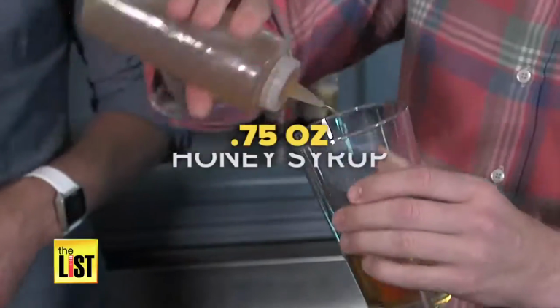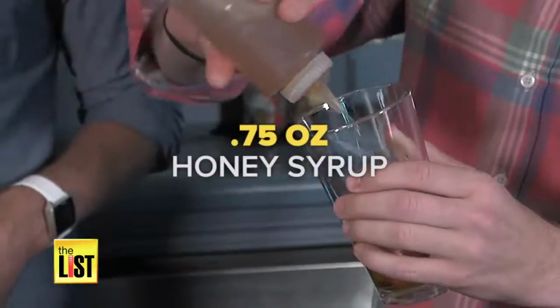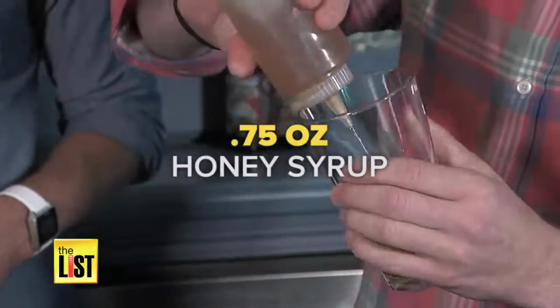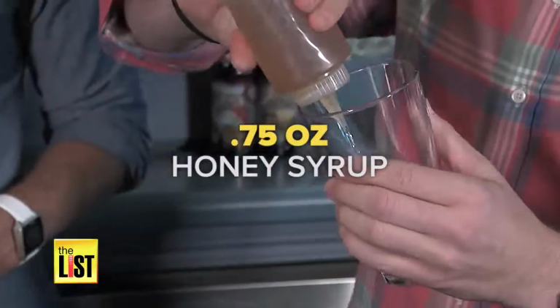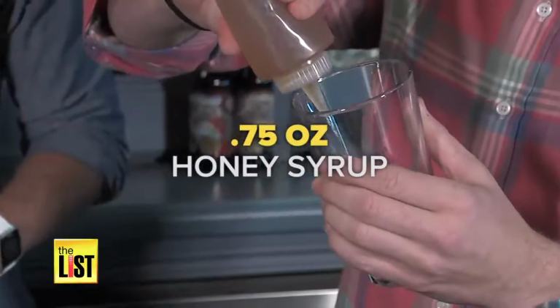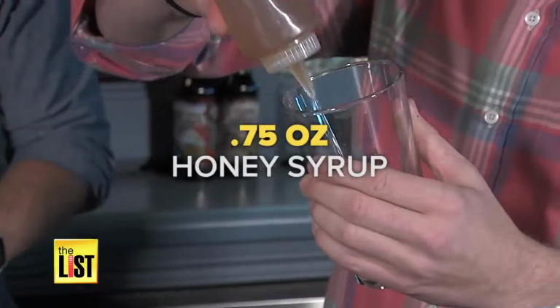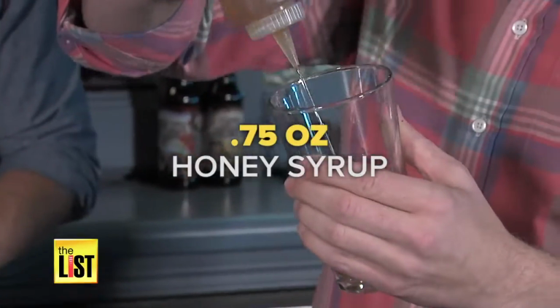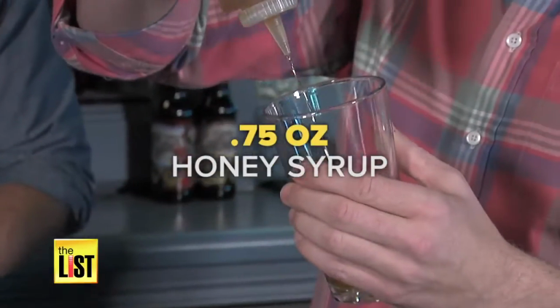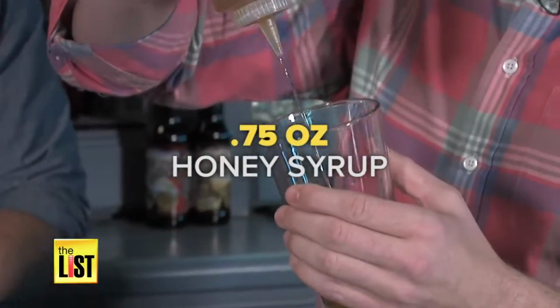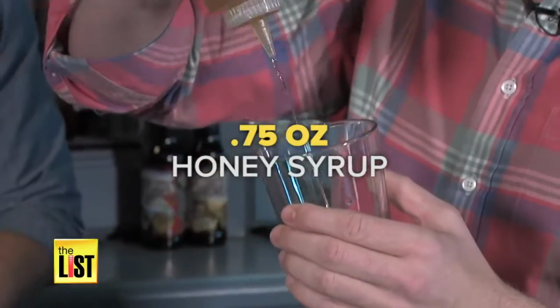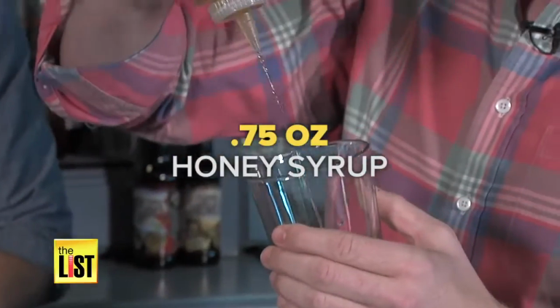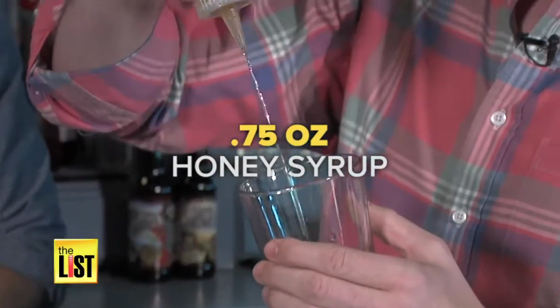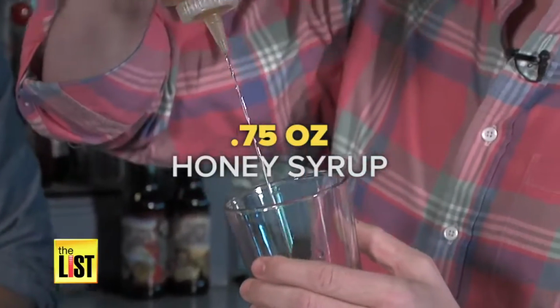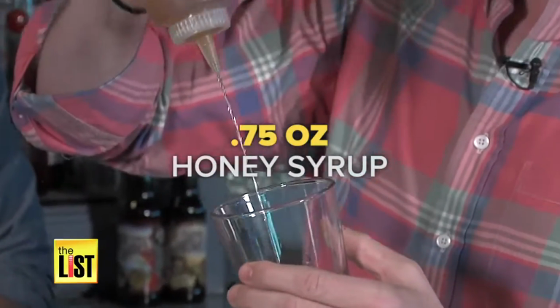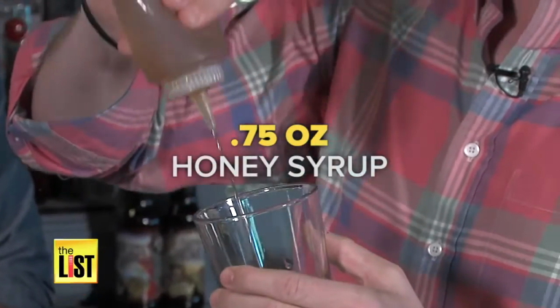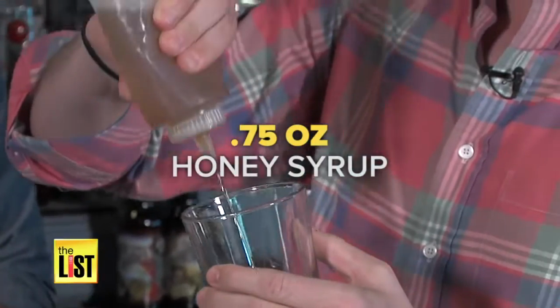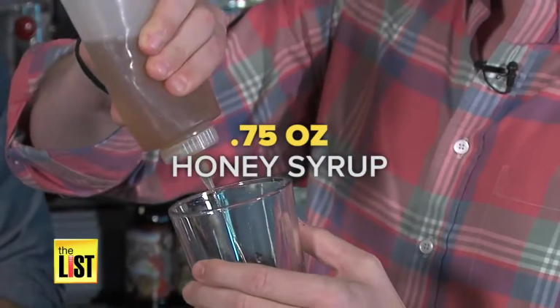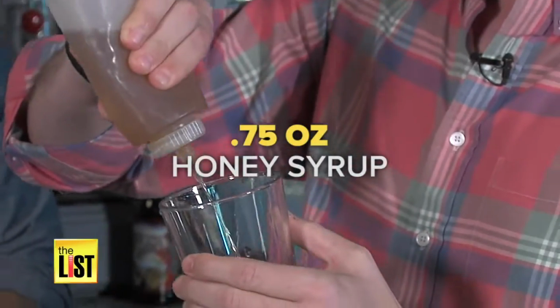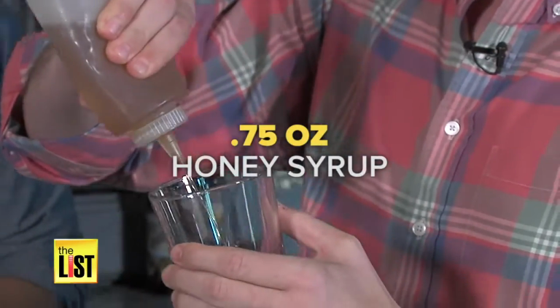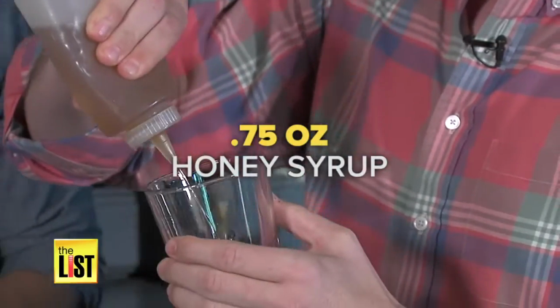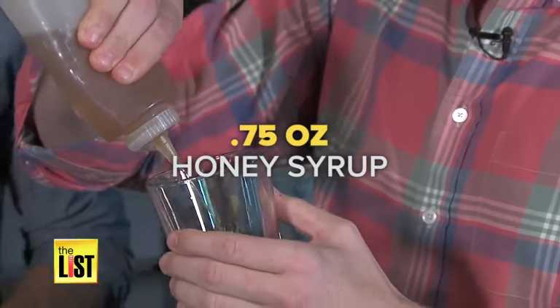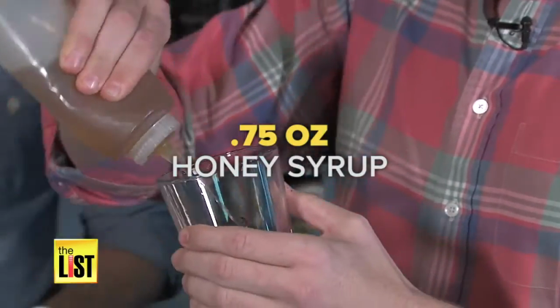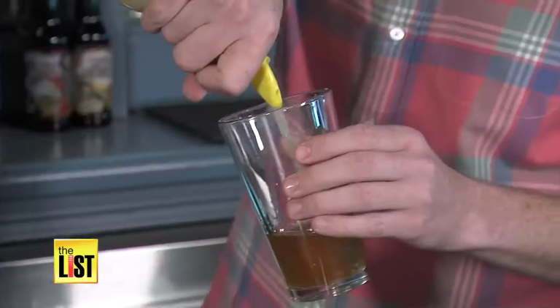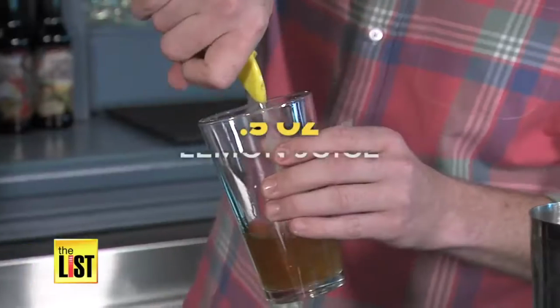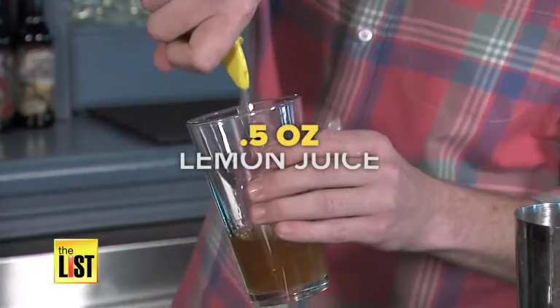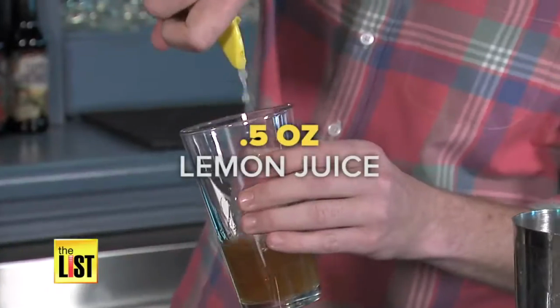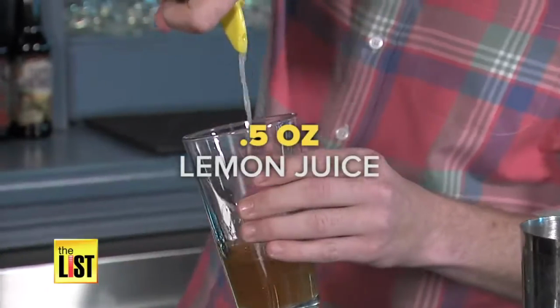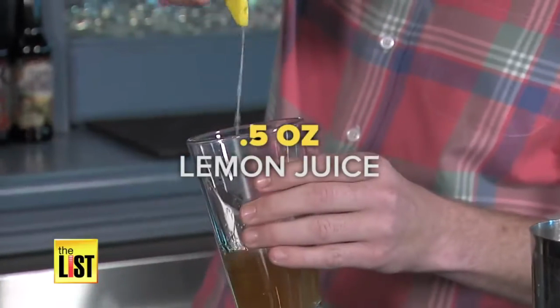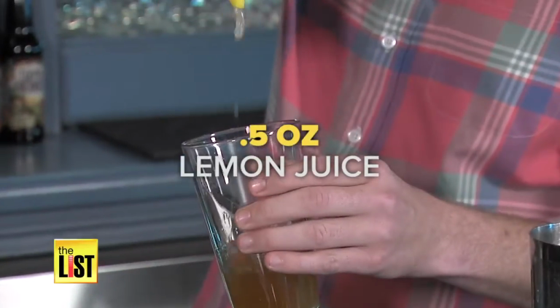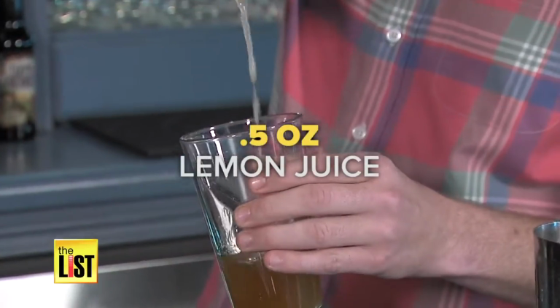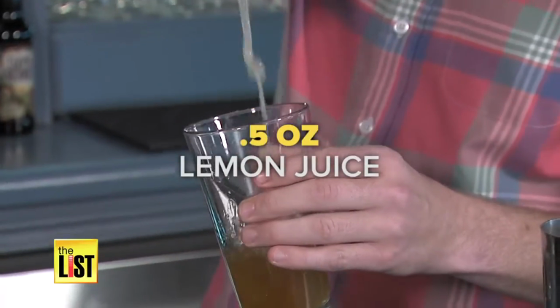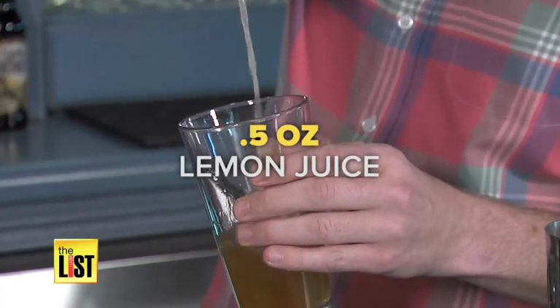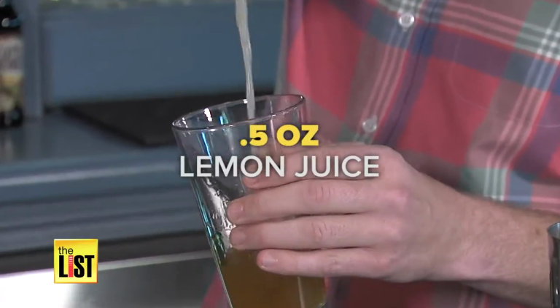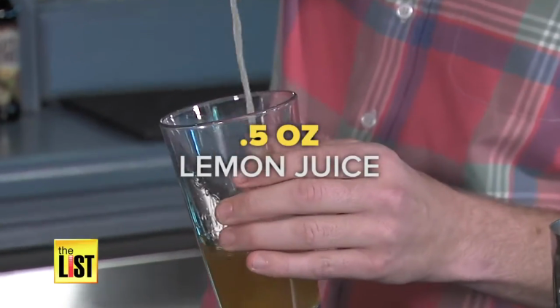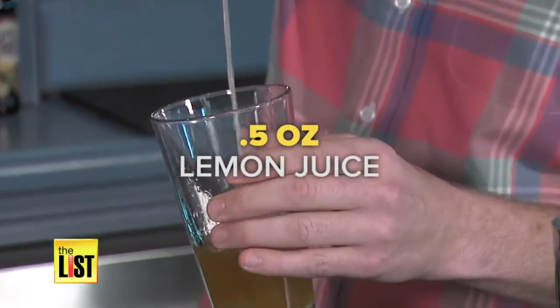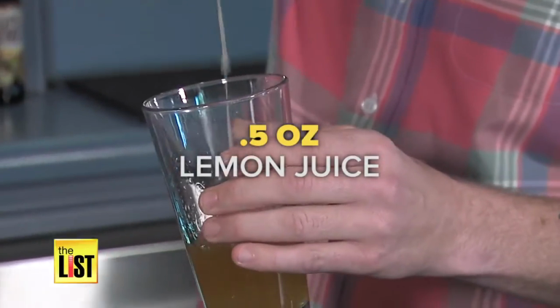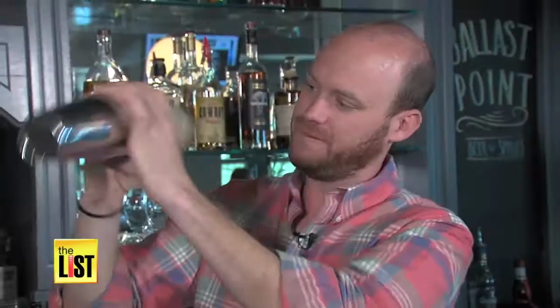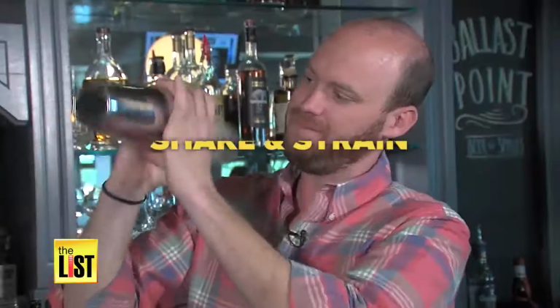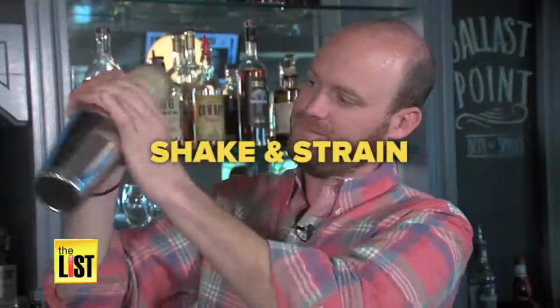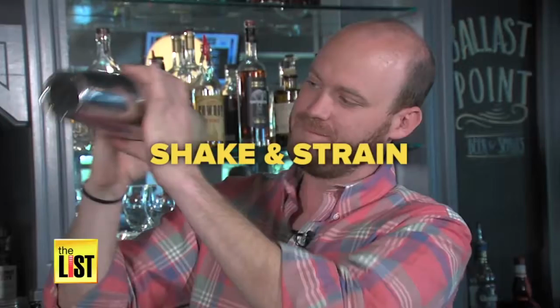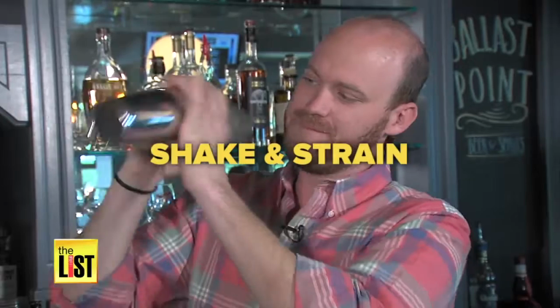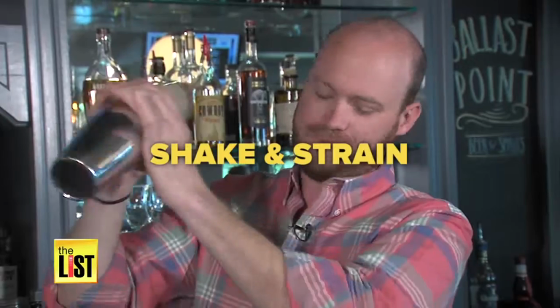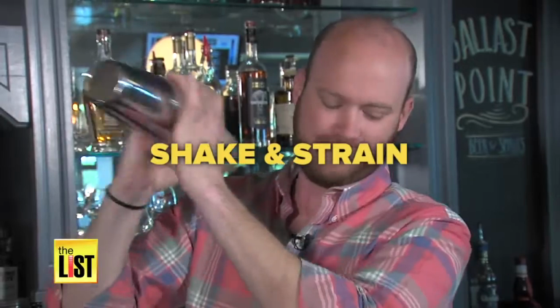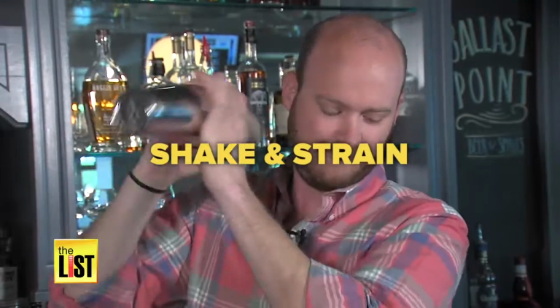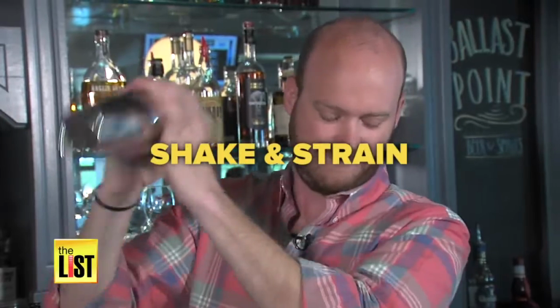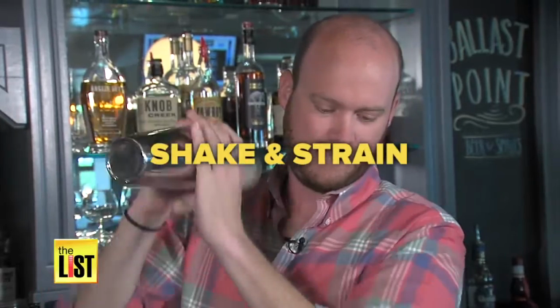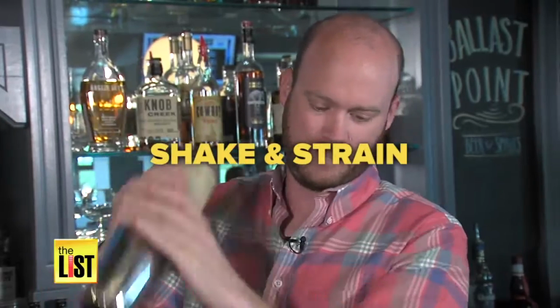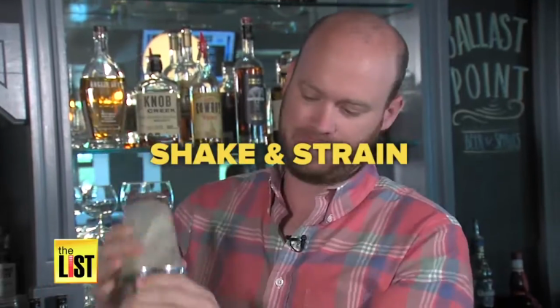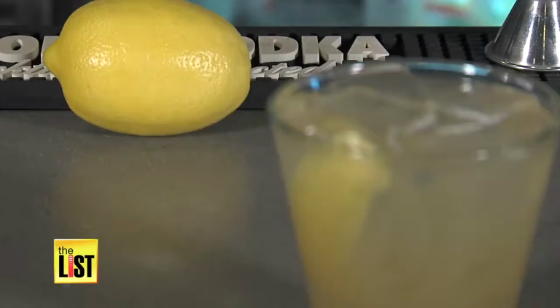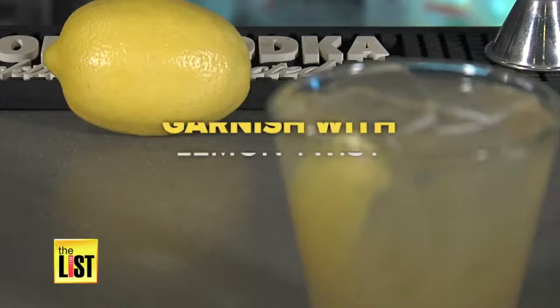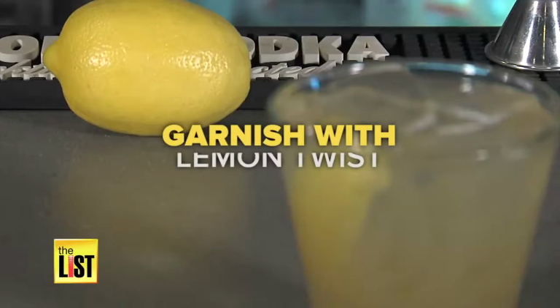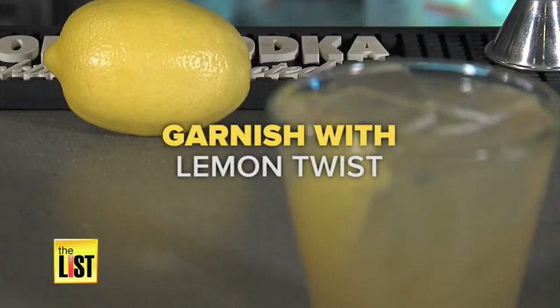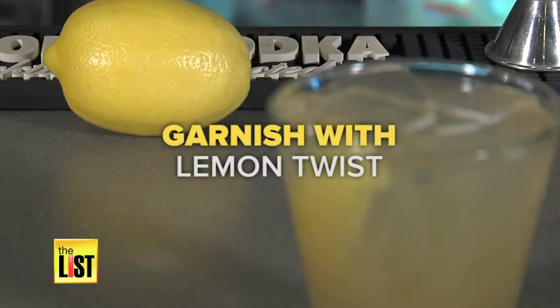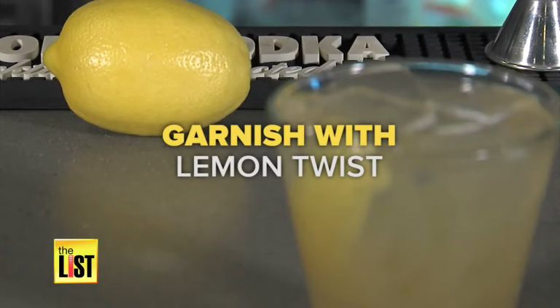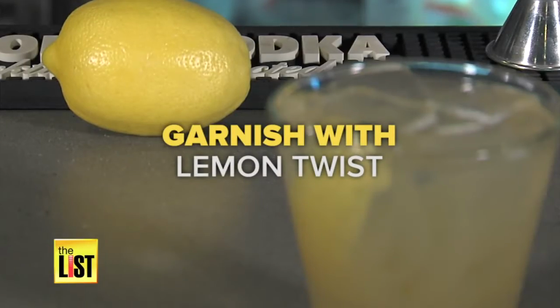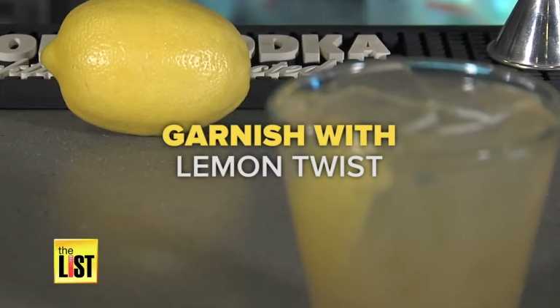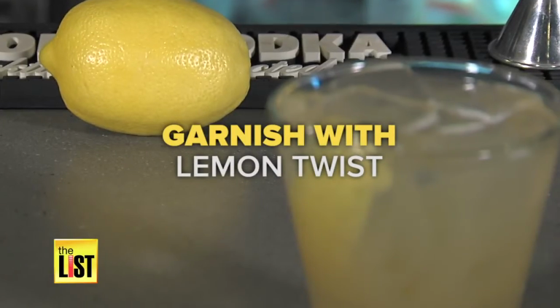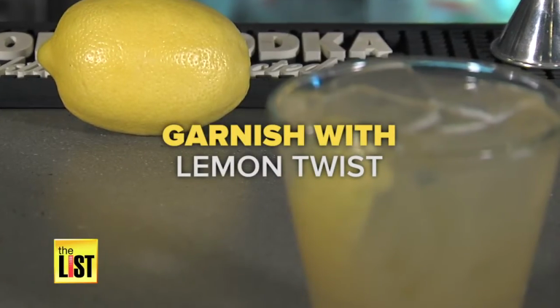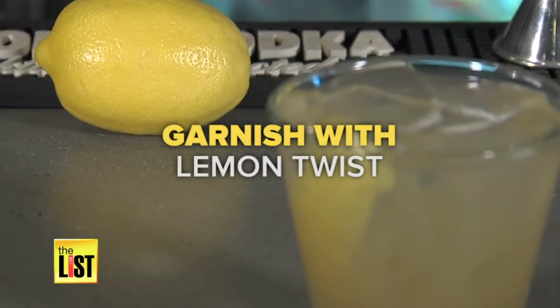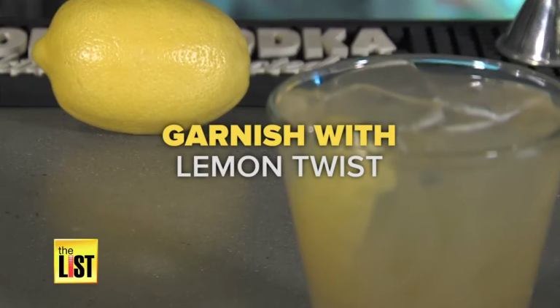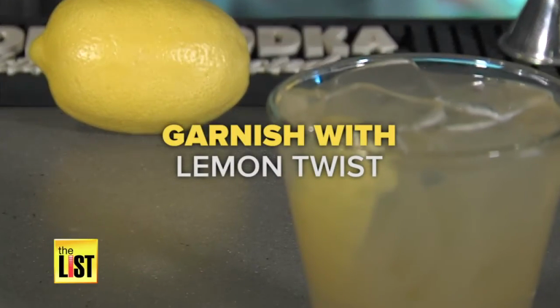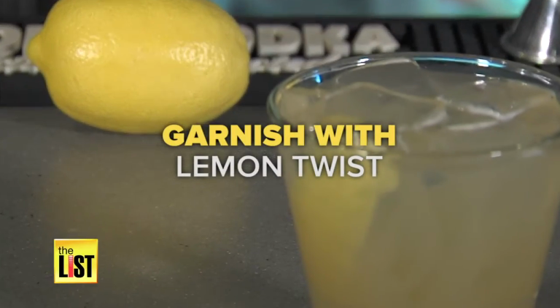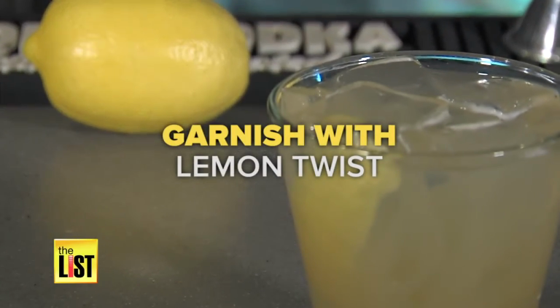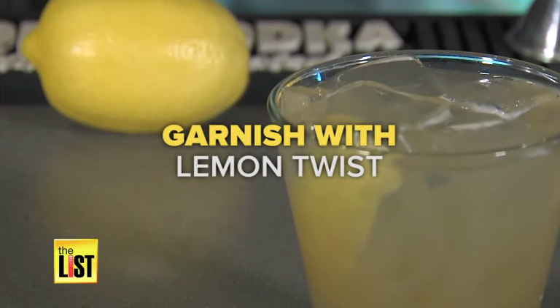Add three quarters of an ounce of honey for some sweetness, and half an ounce of lemon juice. Shake, strain over ice, and garnish with a lemon twist.